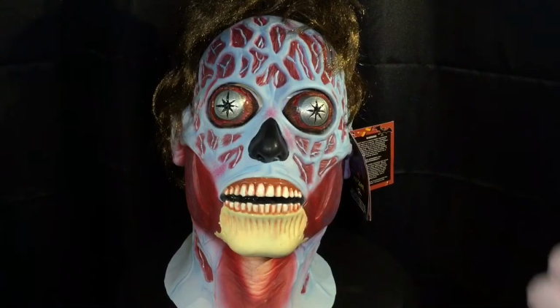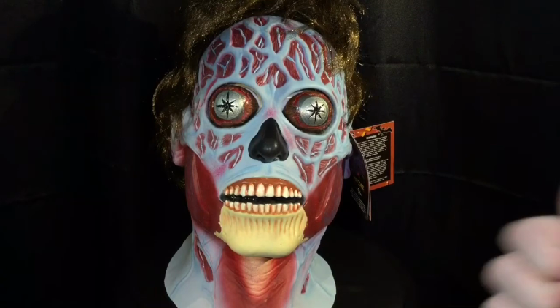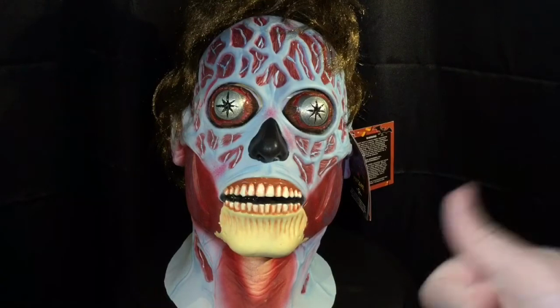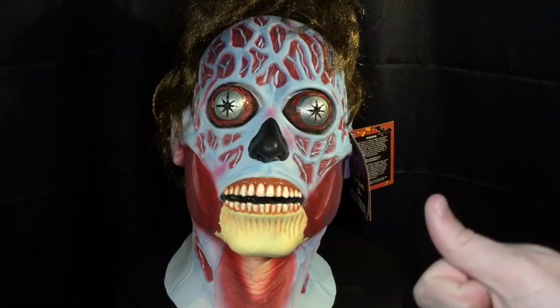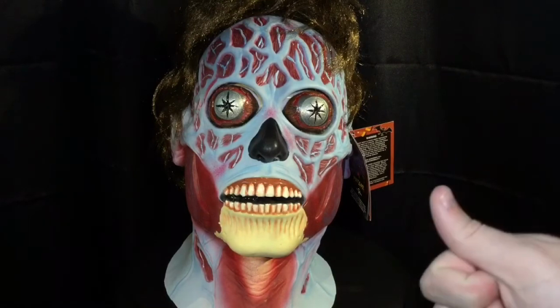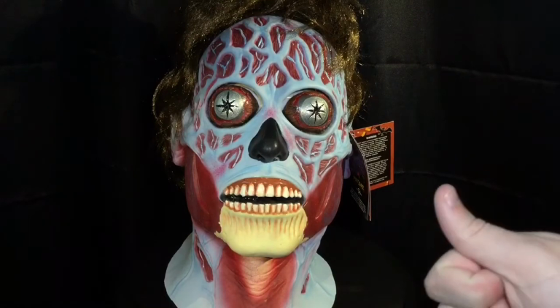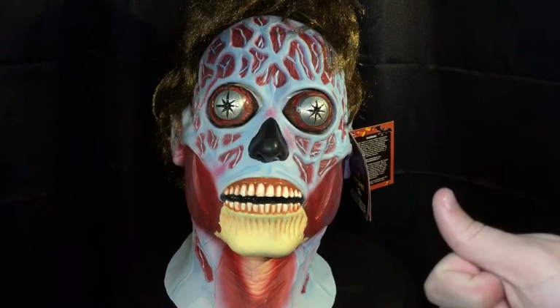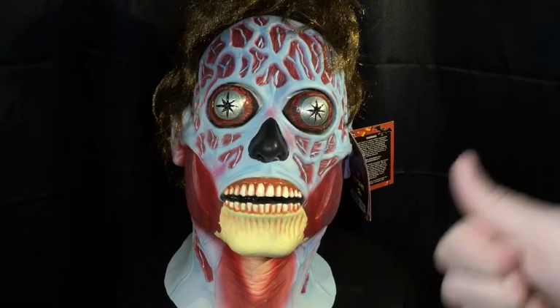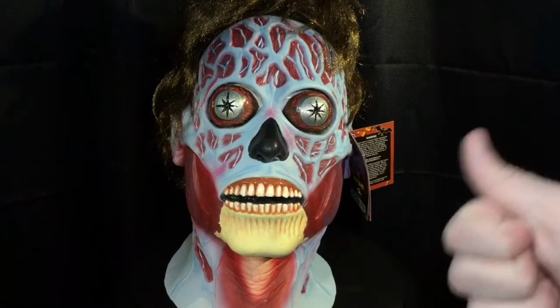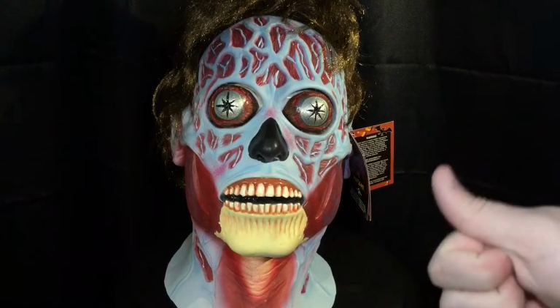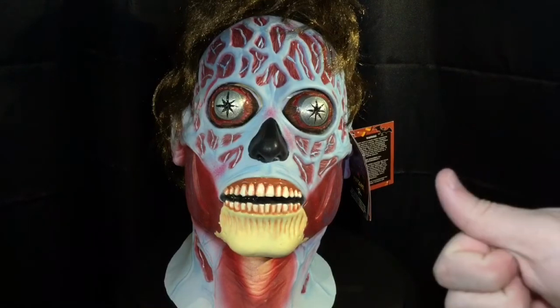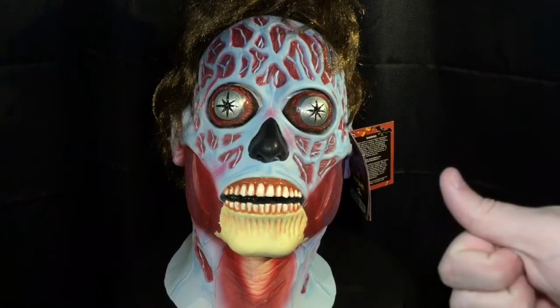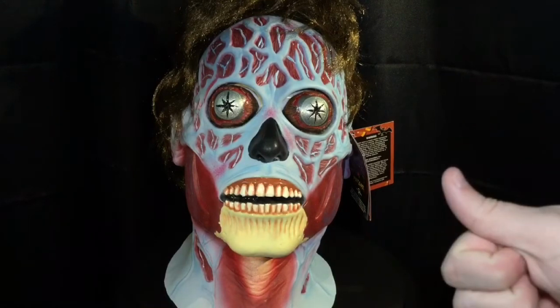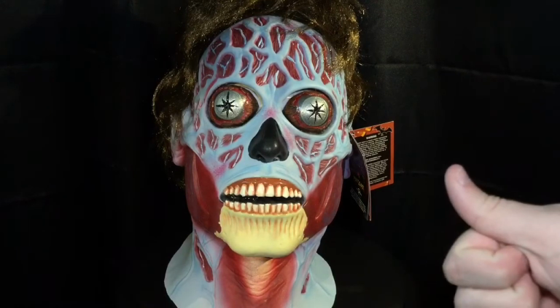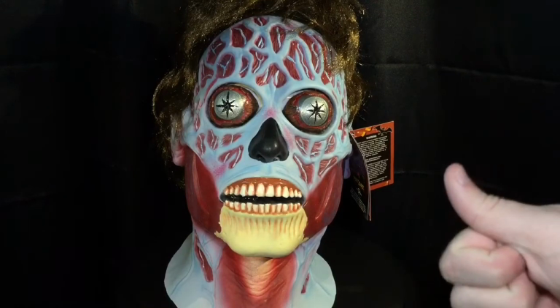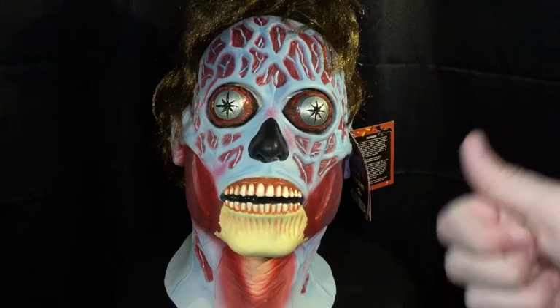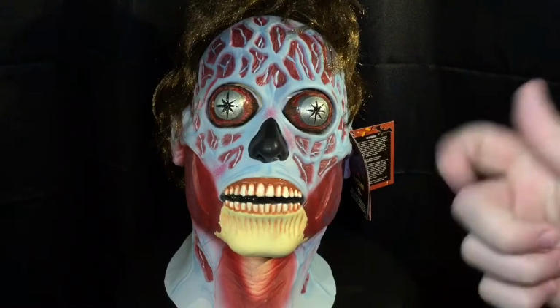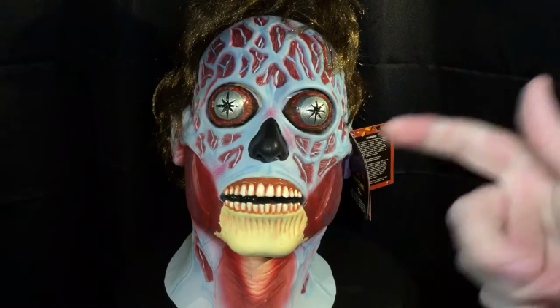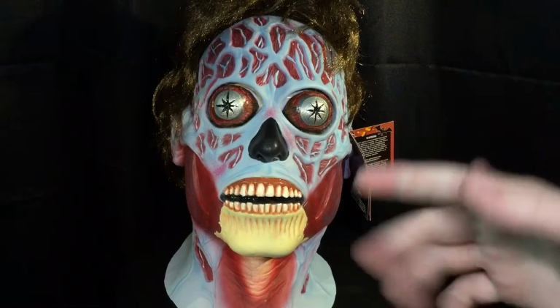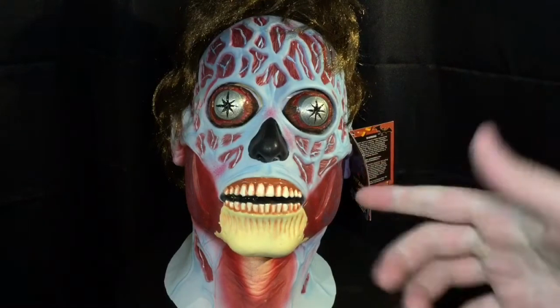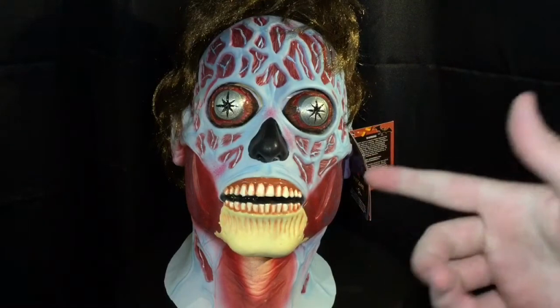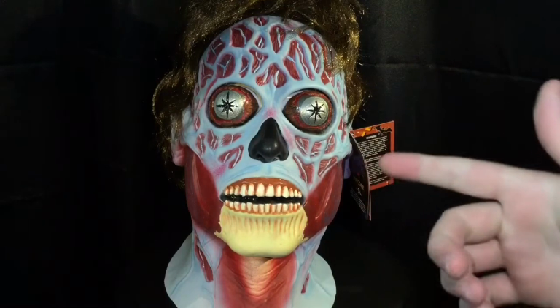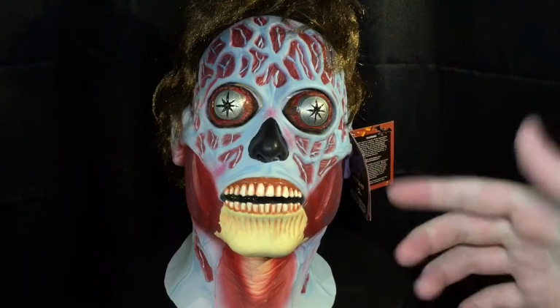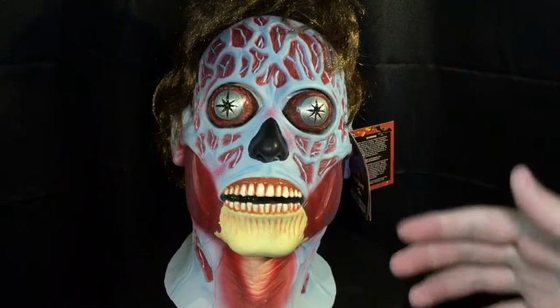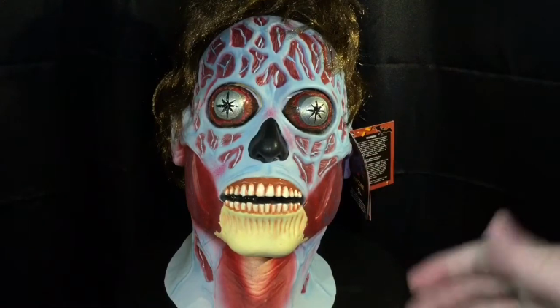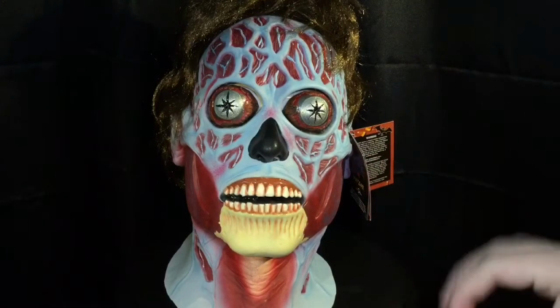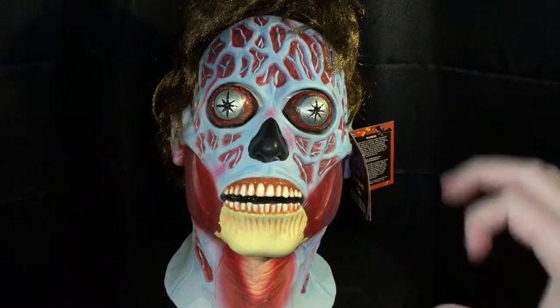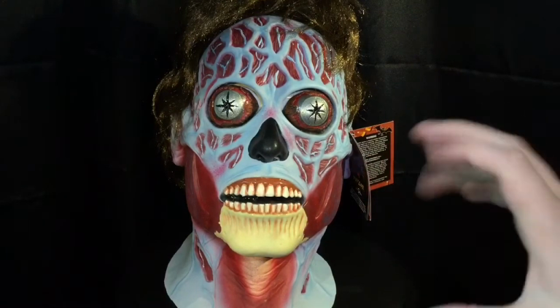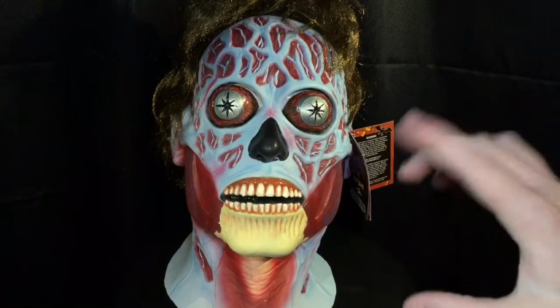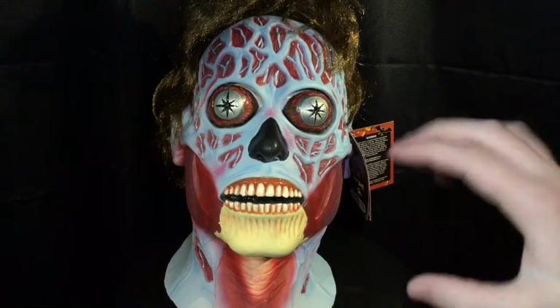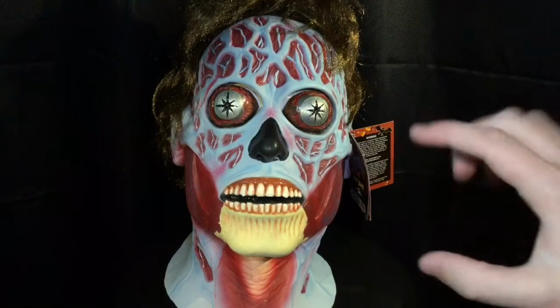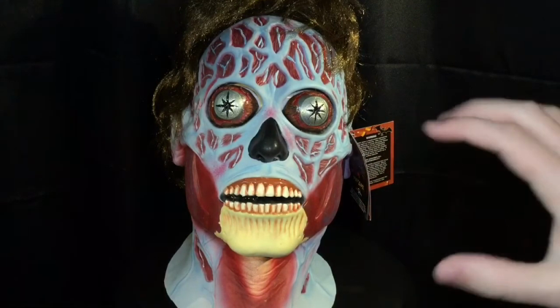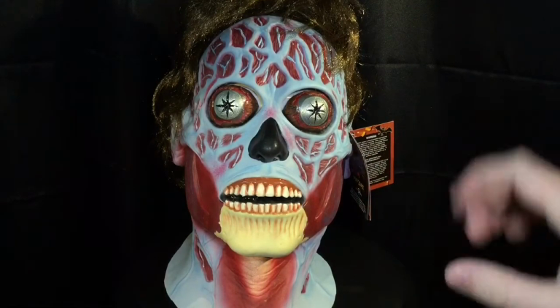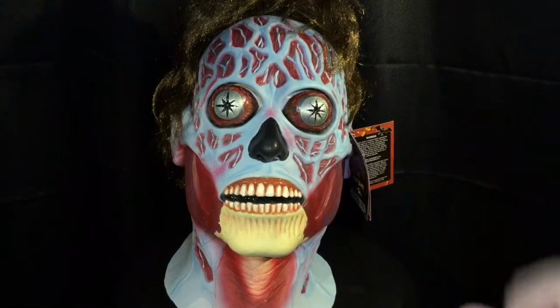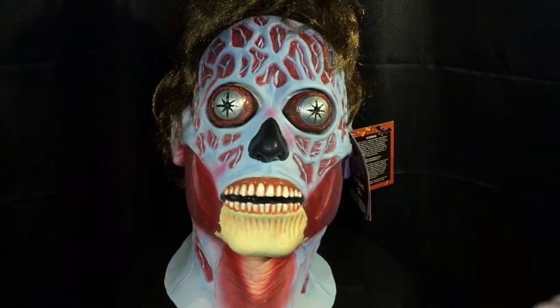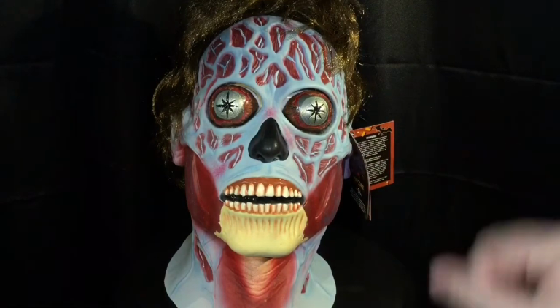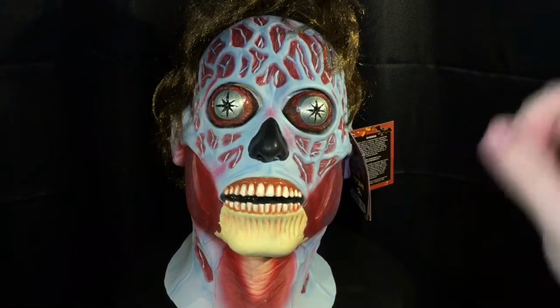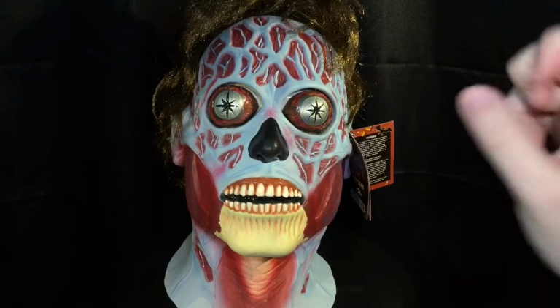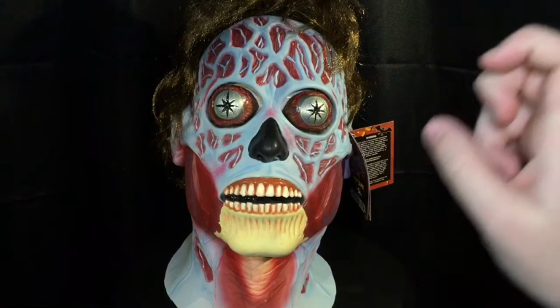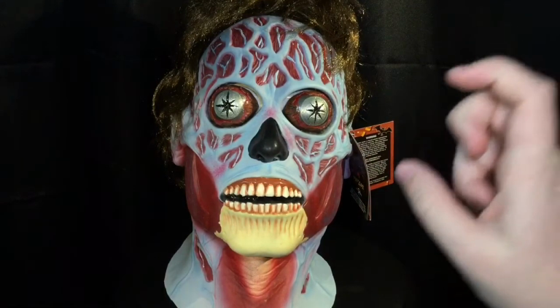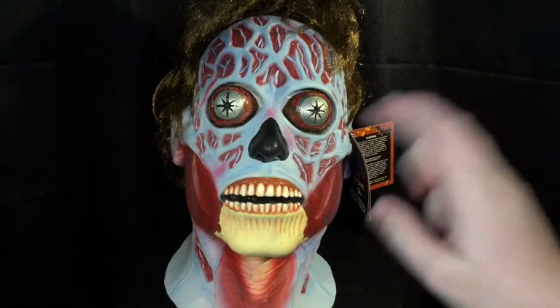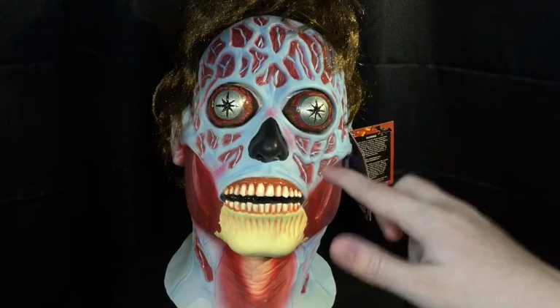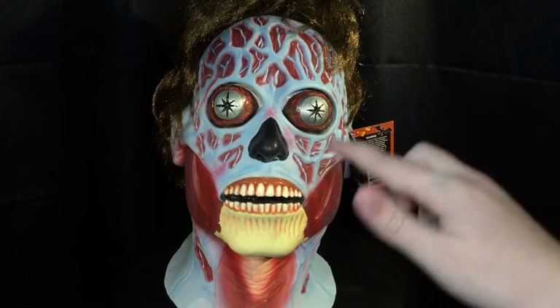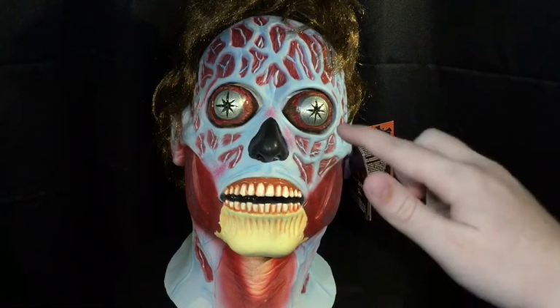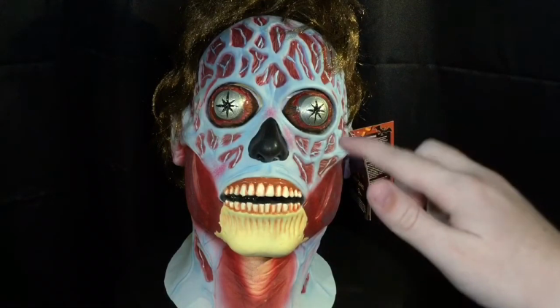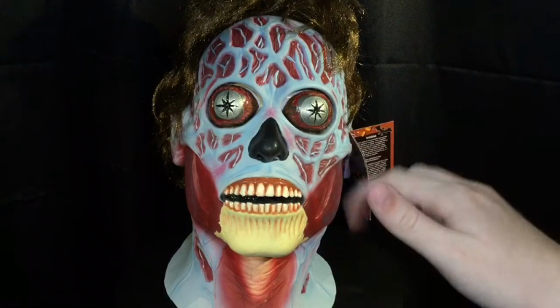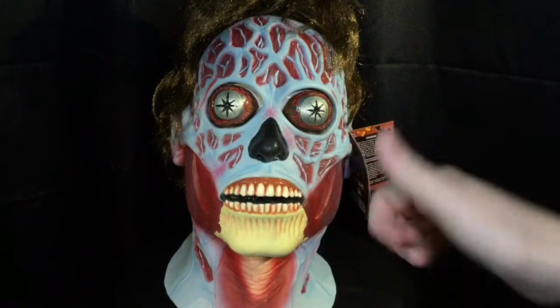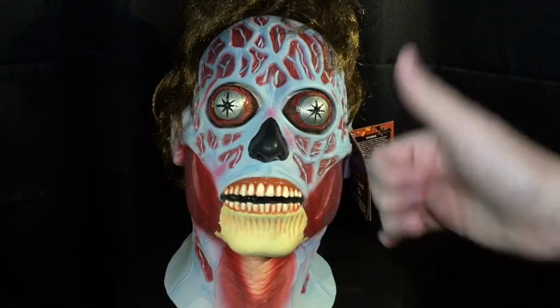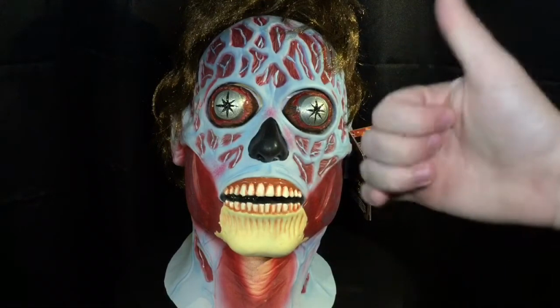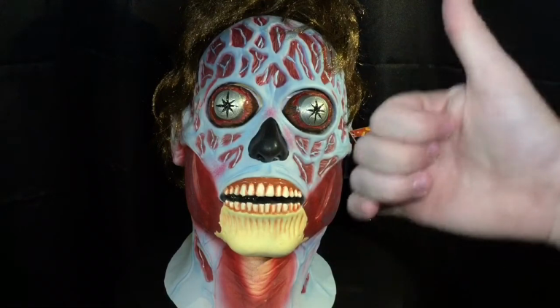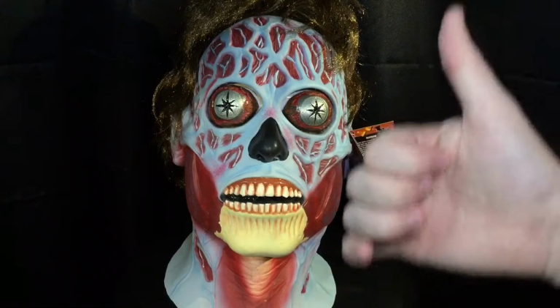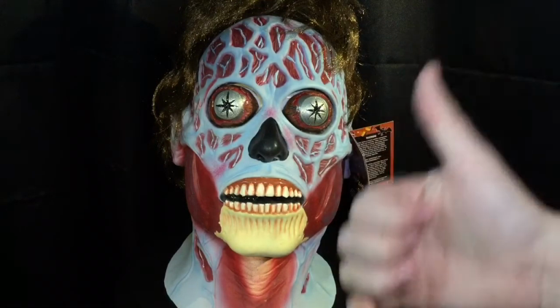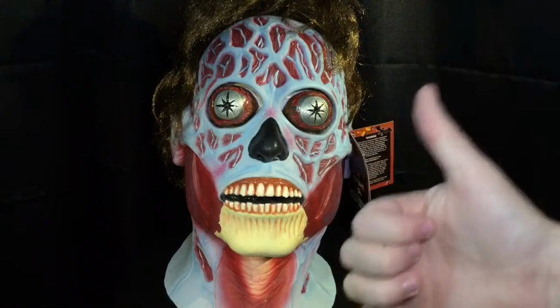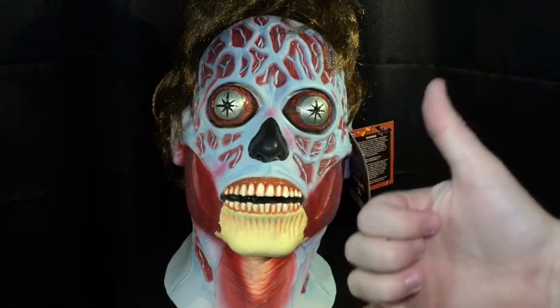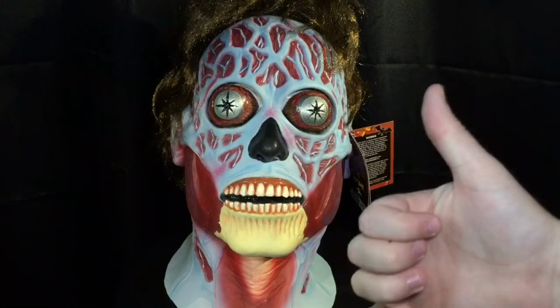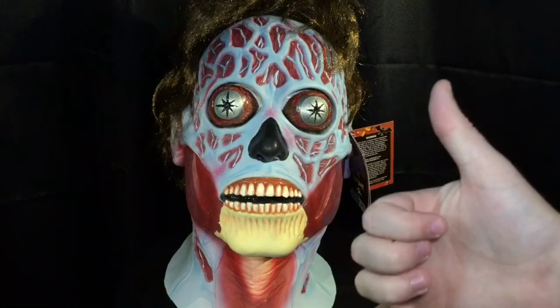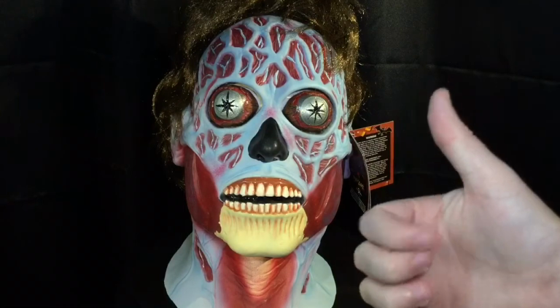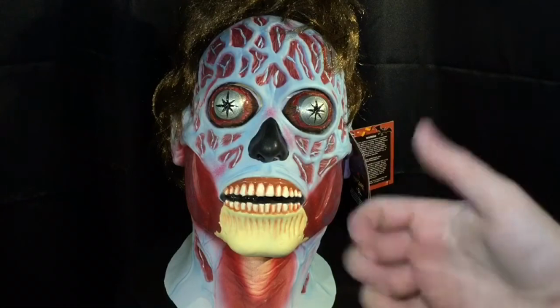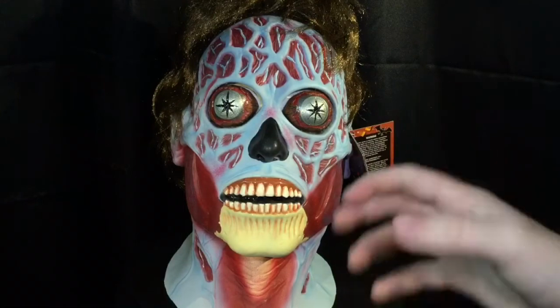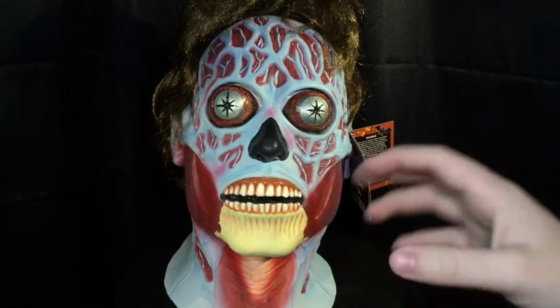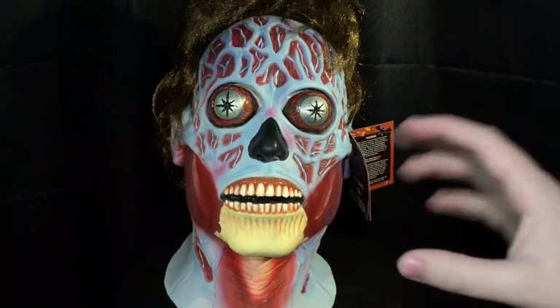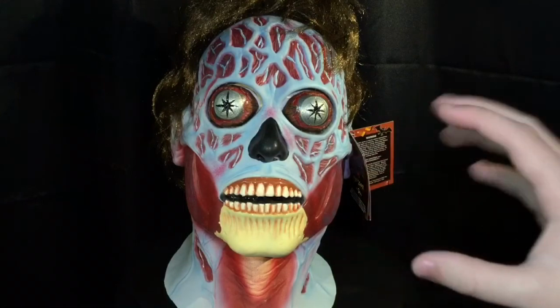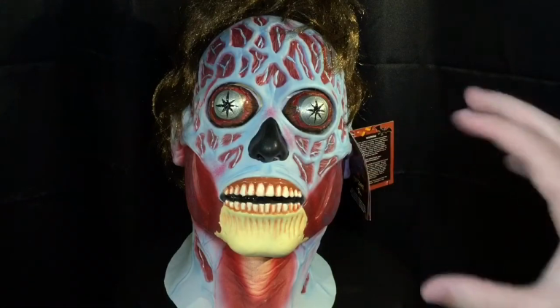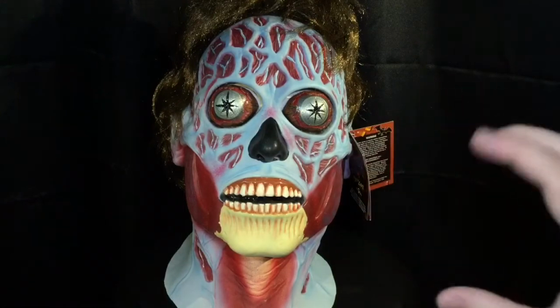Remember, as always, for all things Halloween, this is Hauntformer.